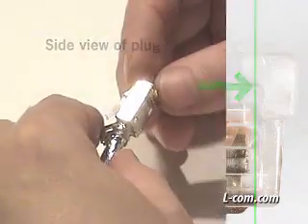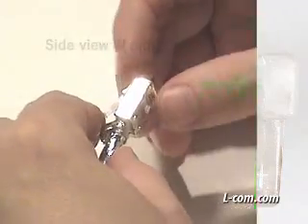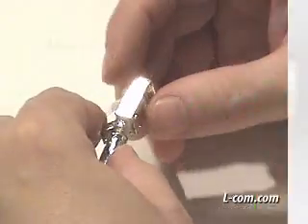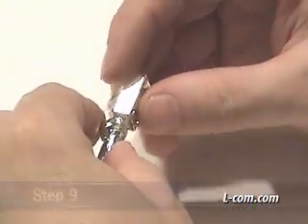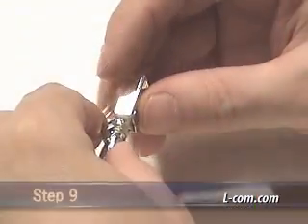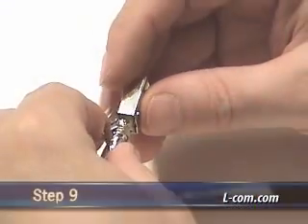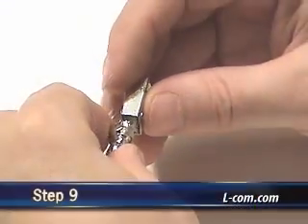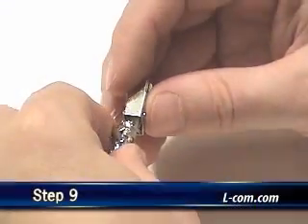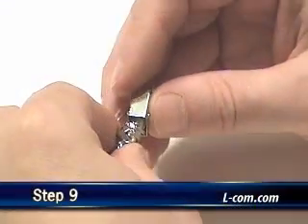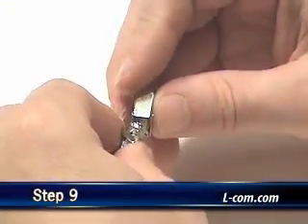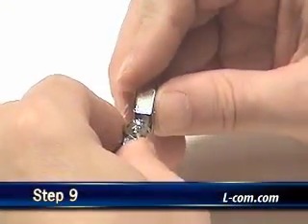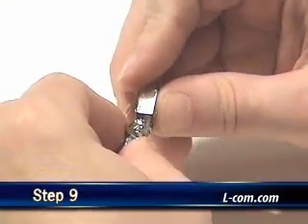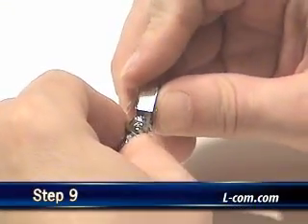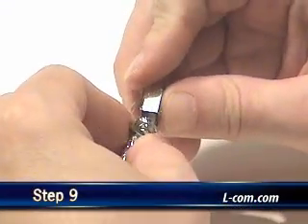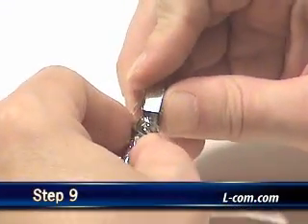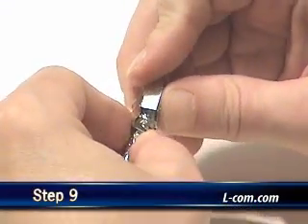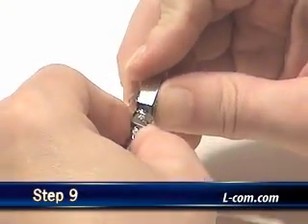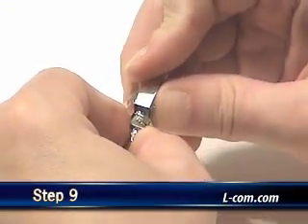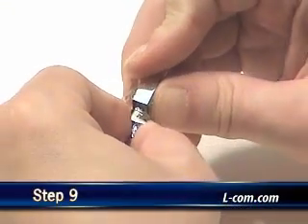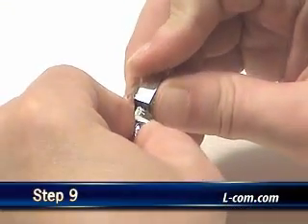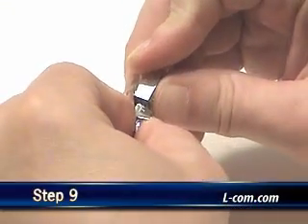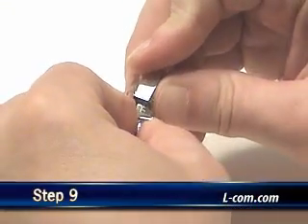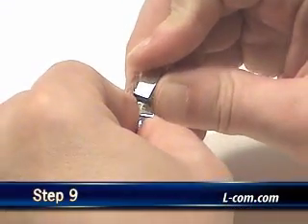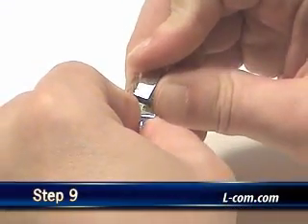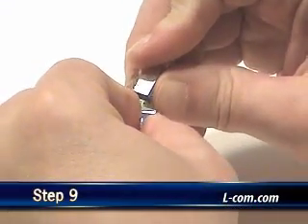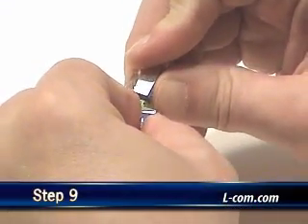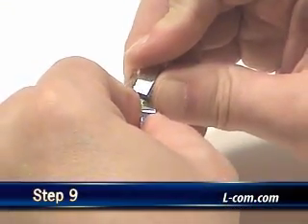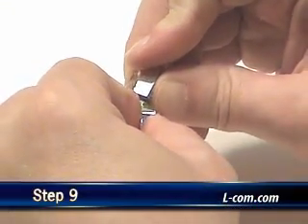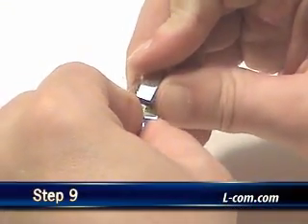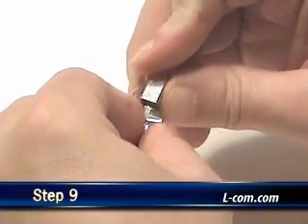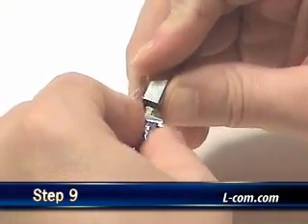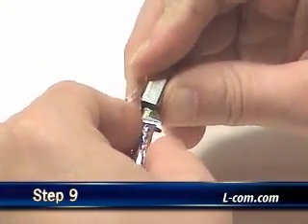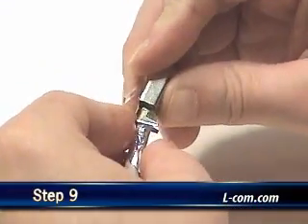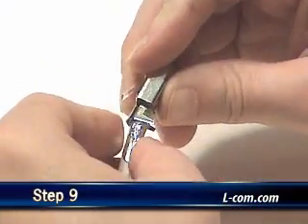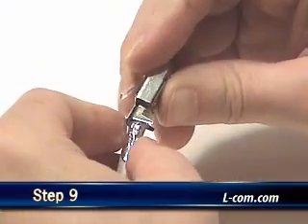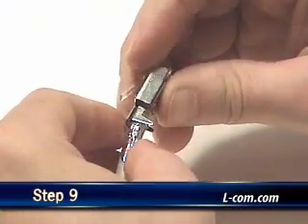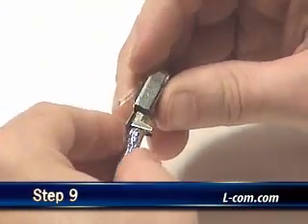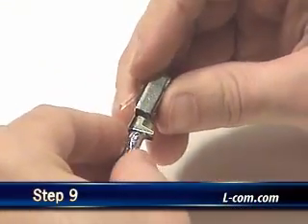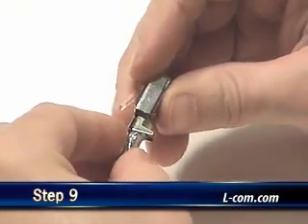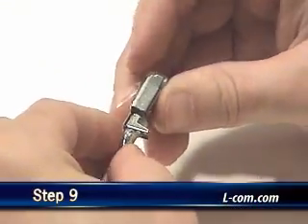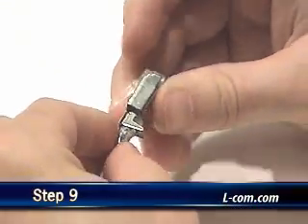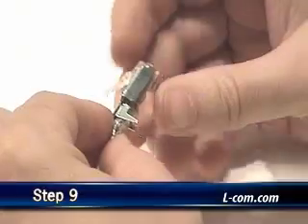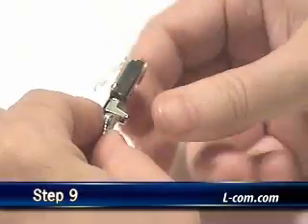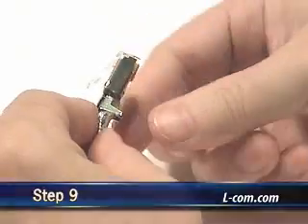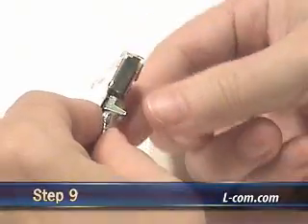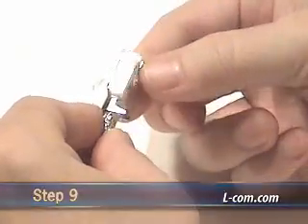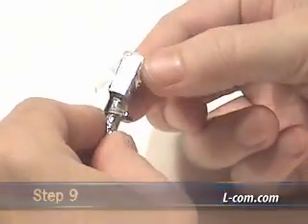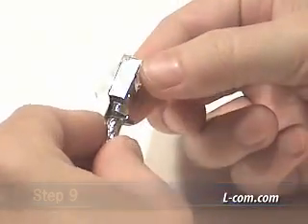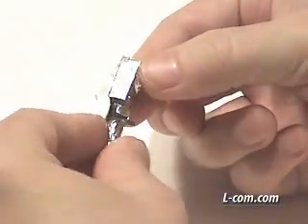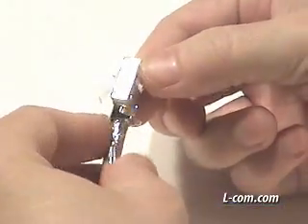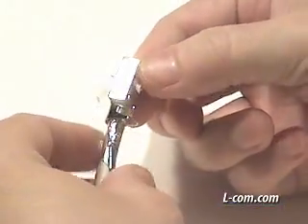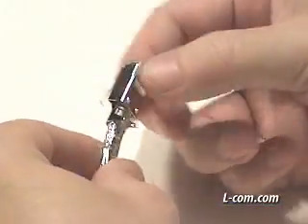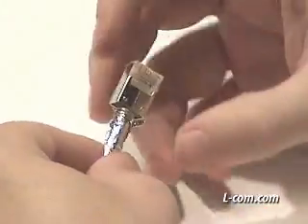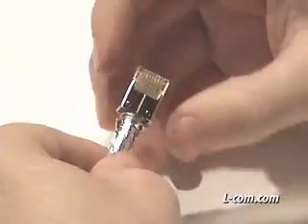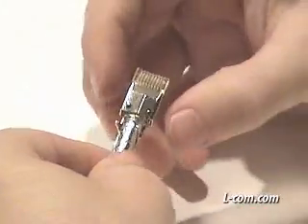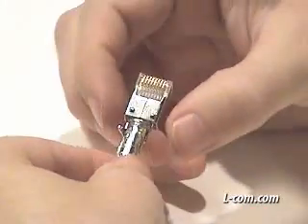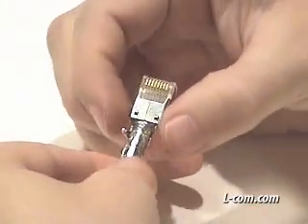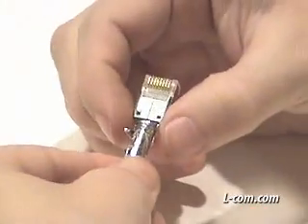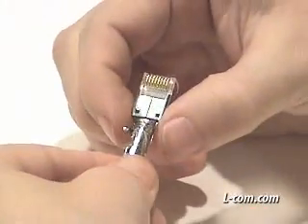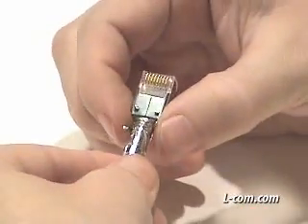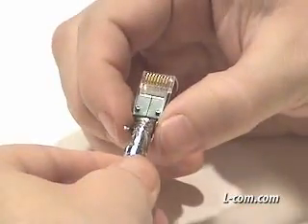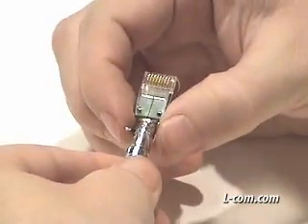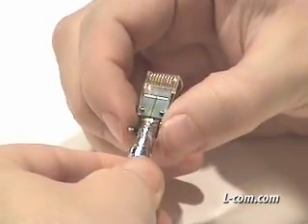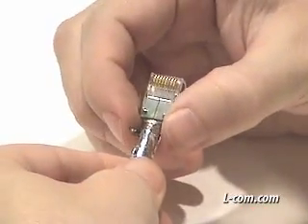Bend the strain relief flat against the cable jacket and shield. To make crimping easier, harshly pre-bend the strain relief tabs.